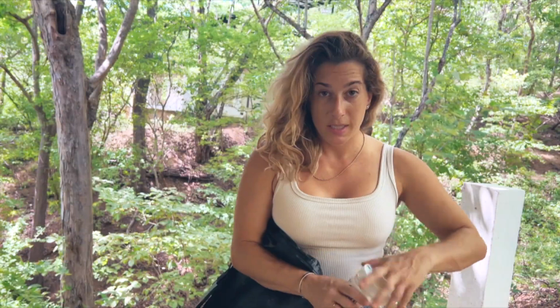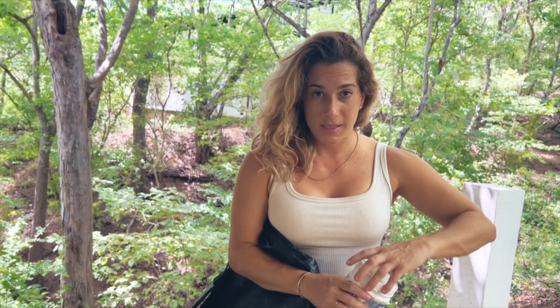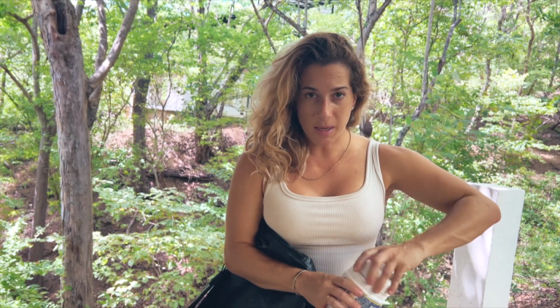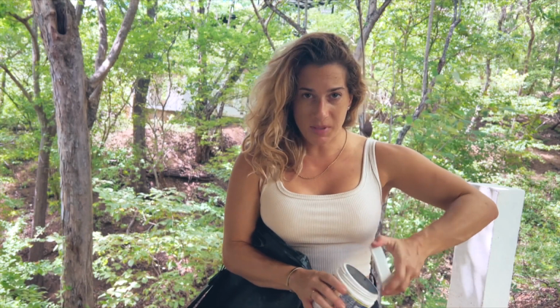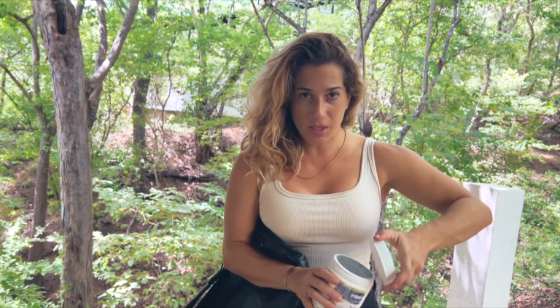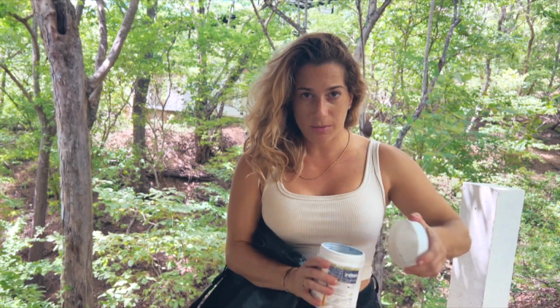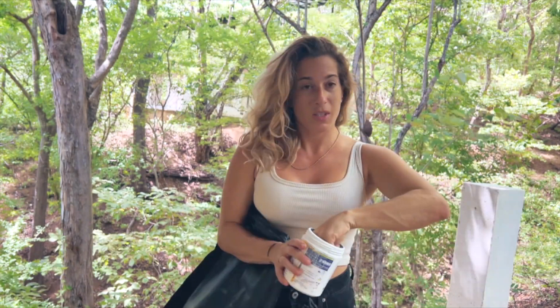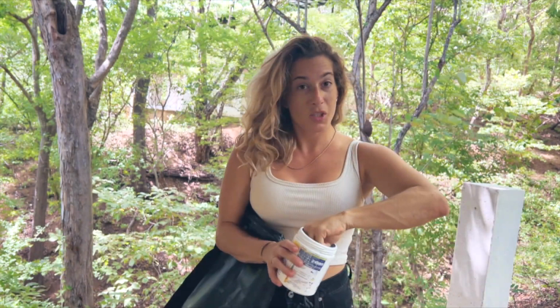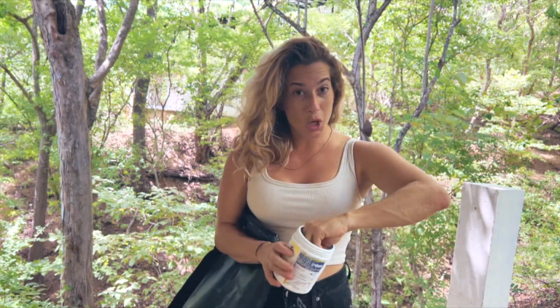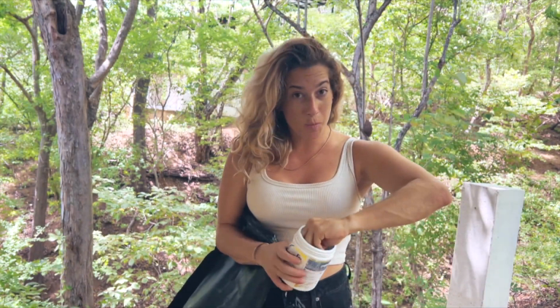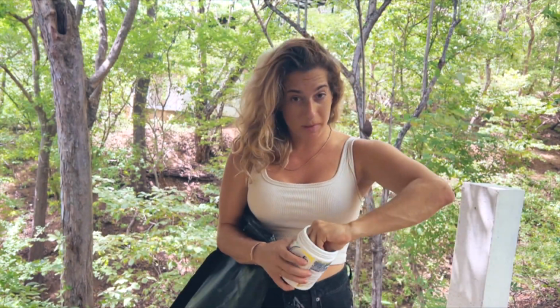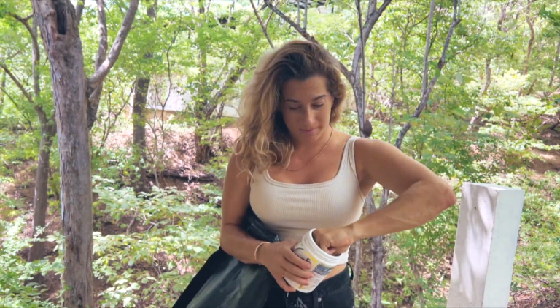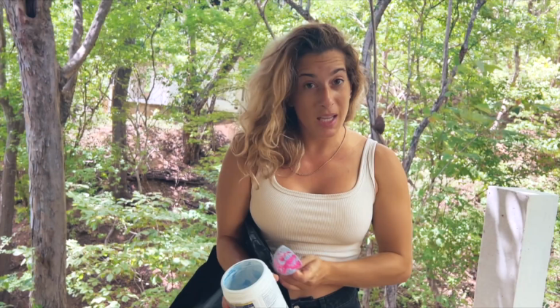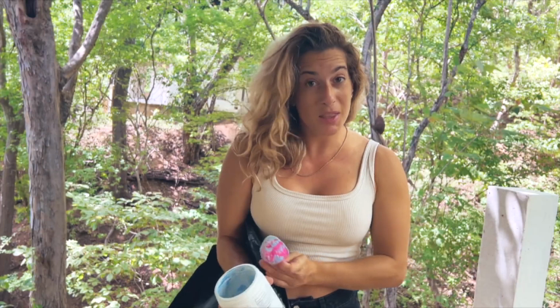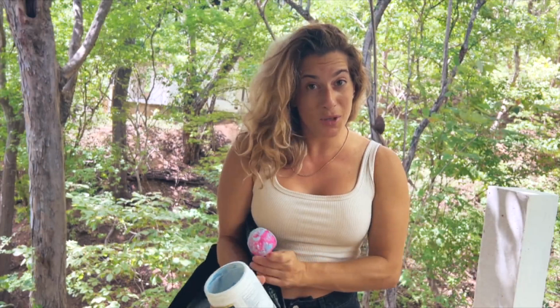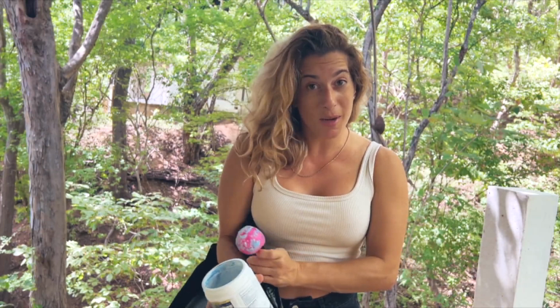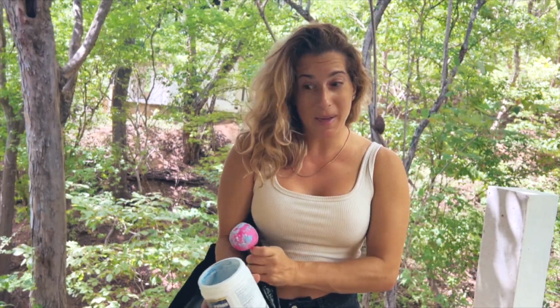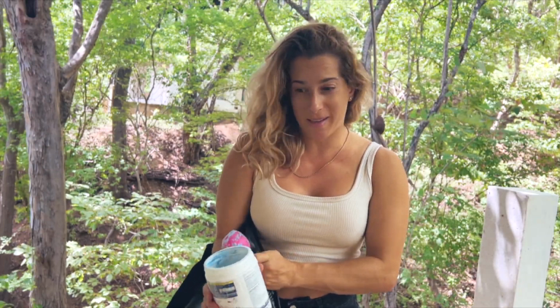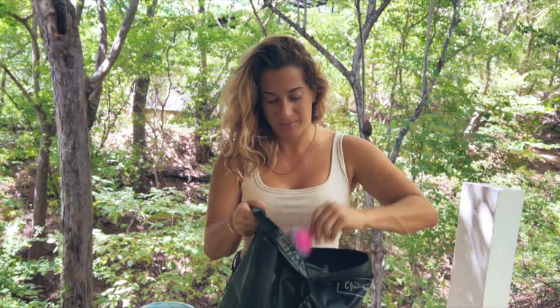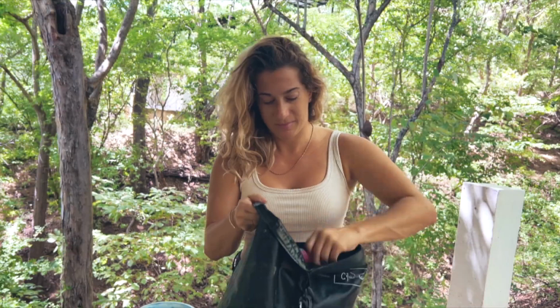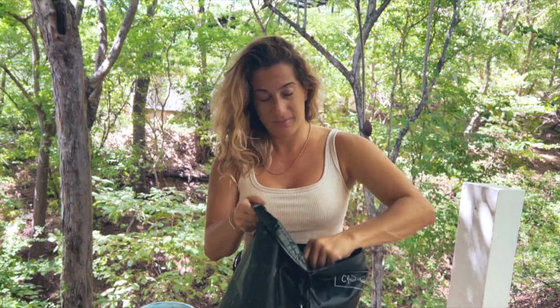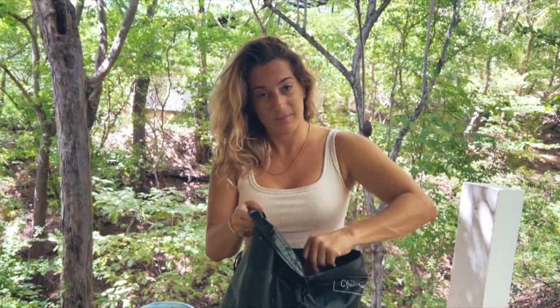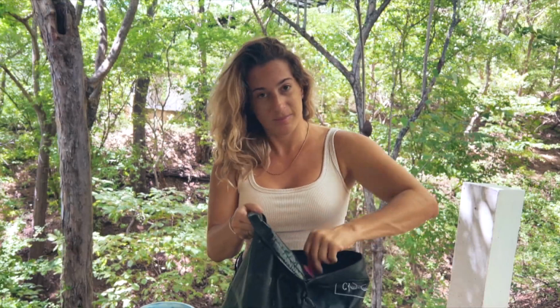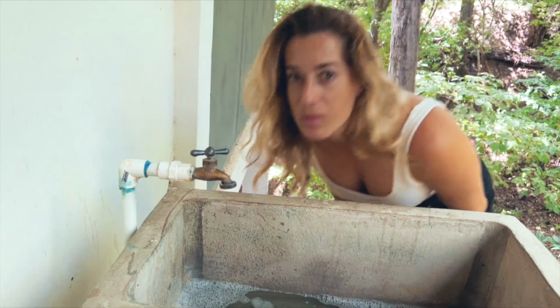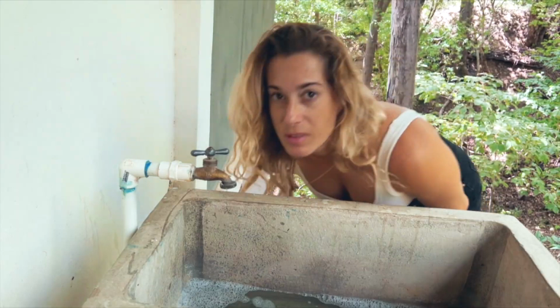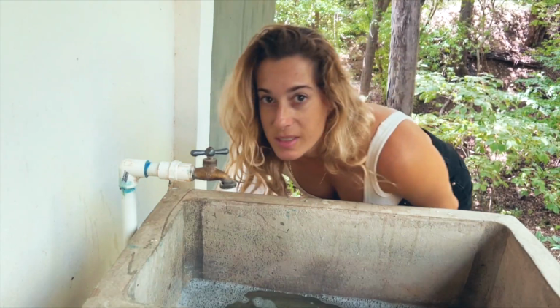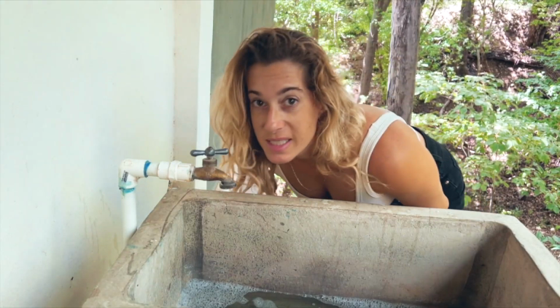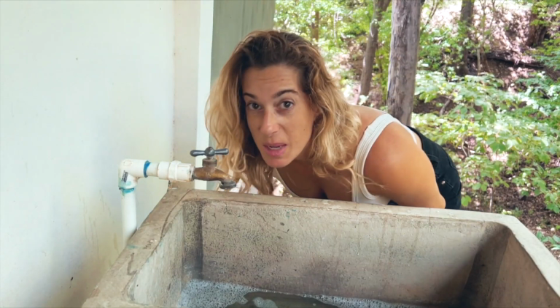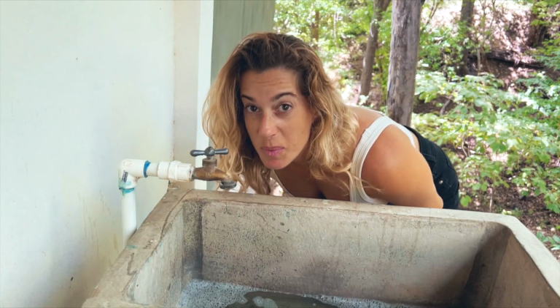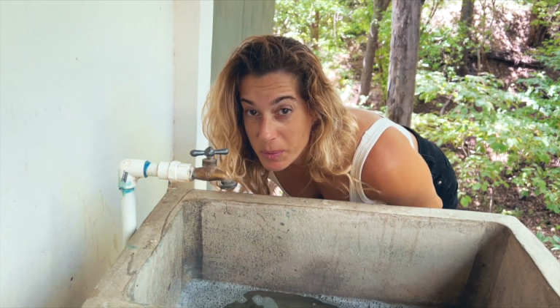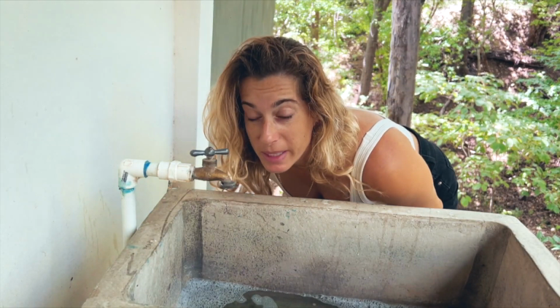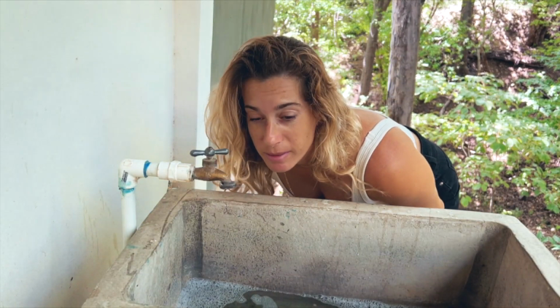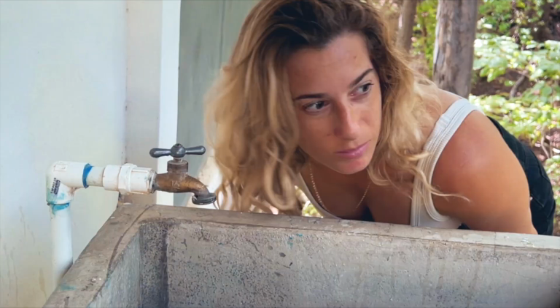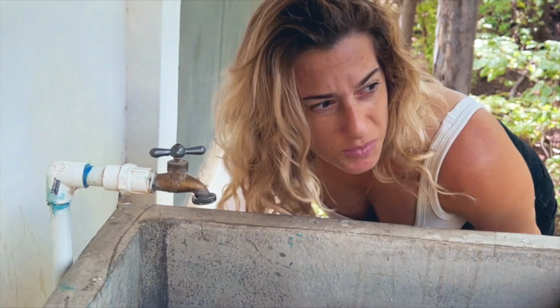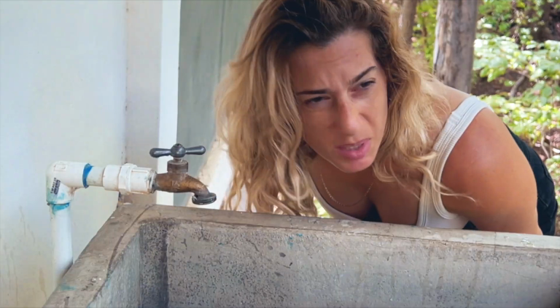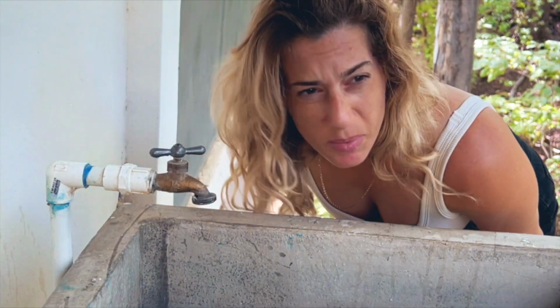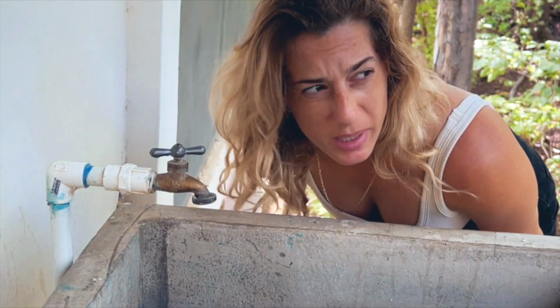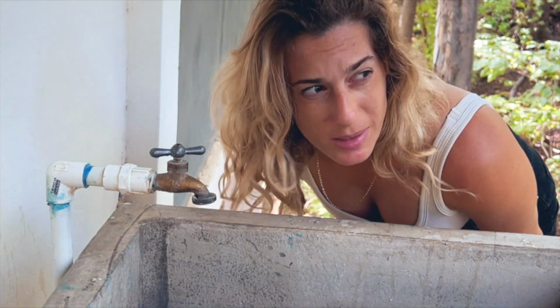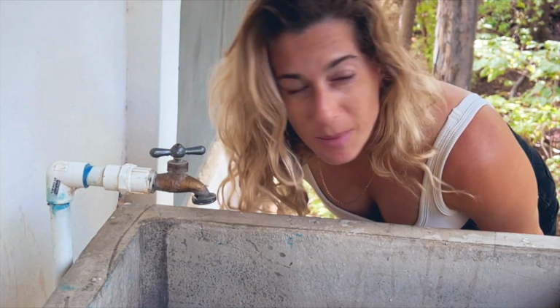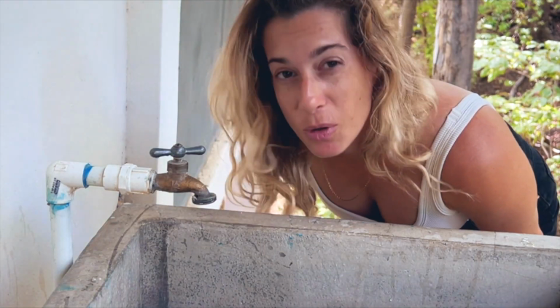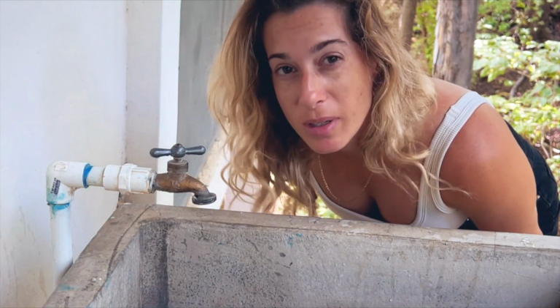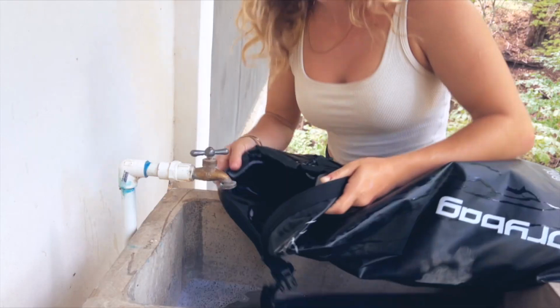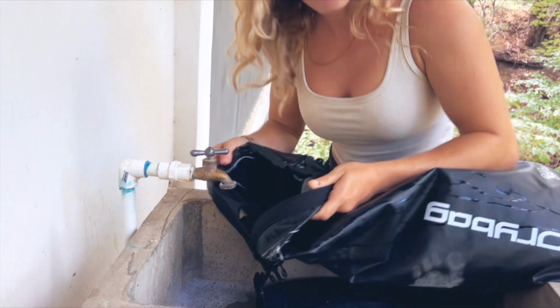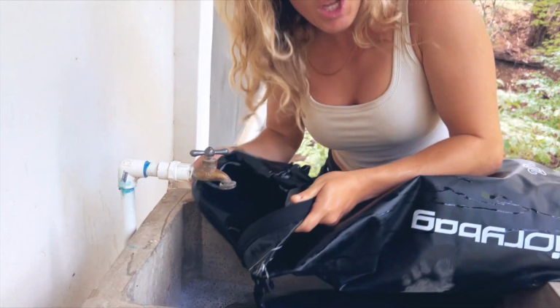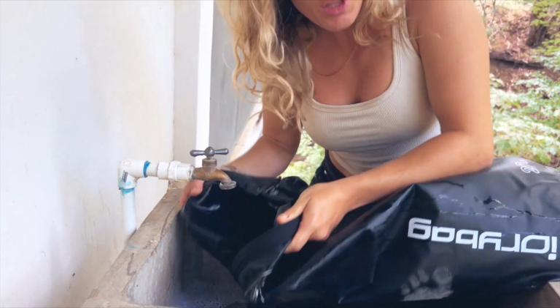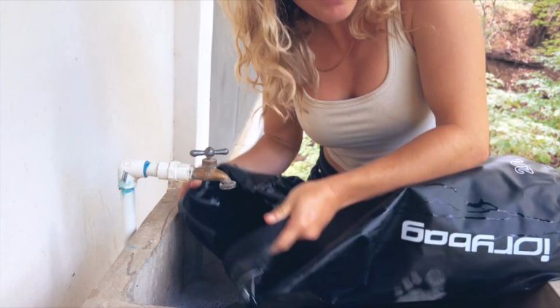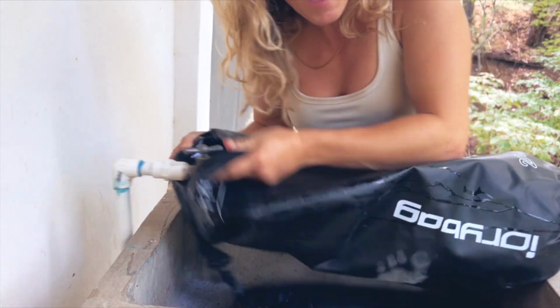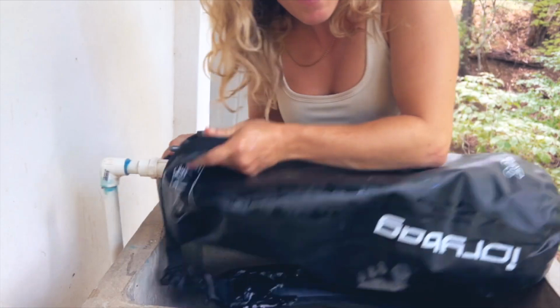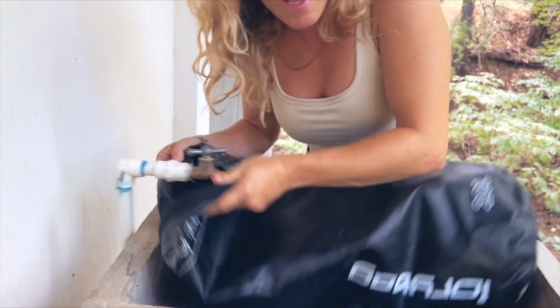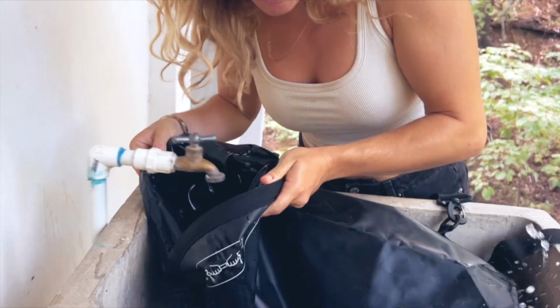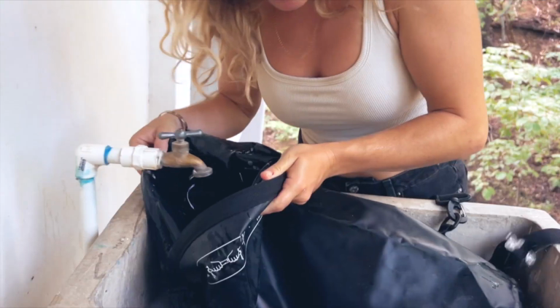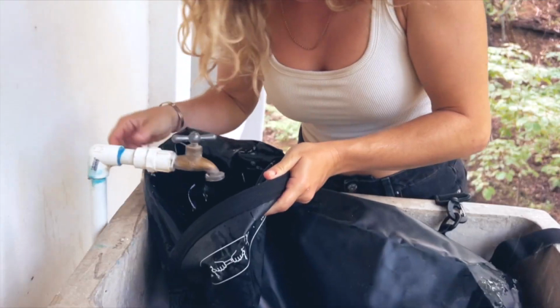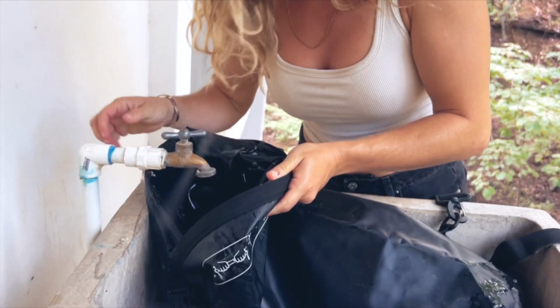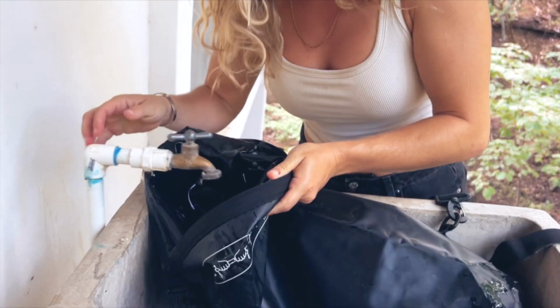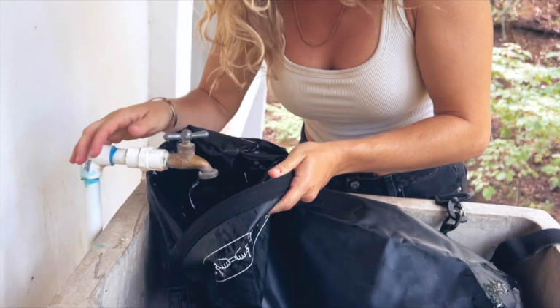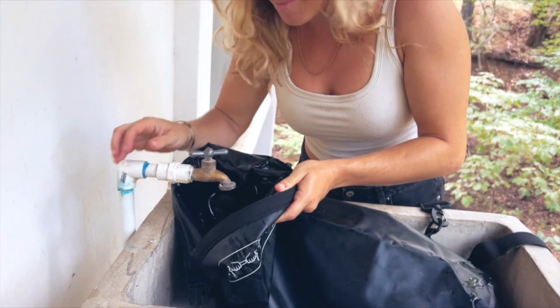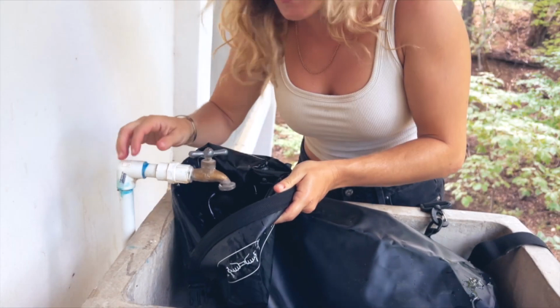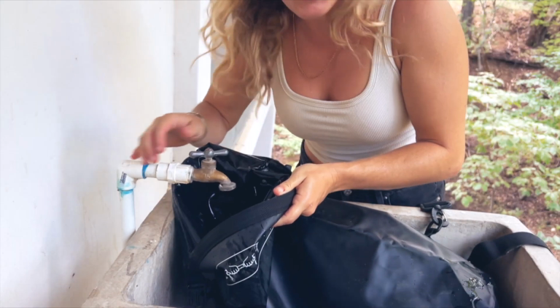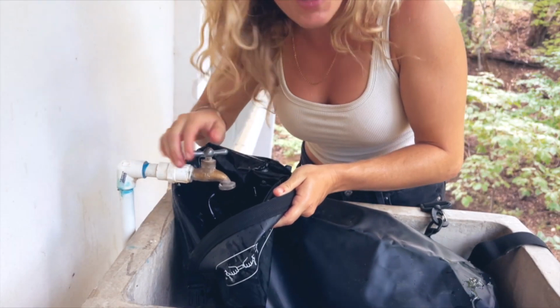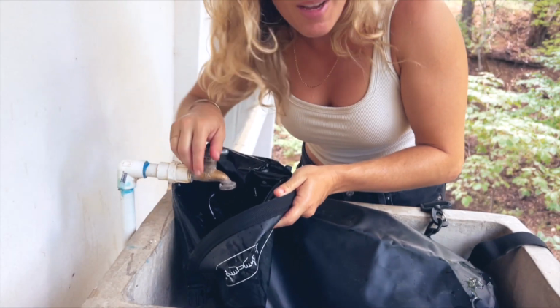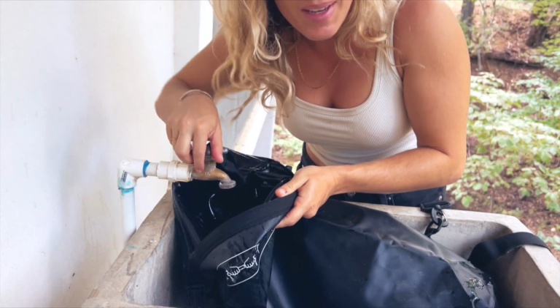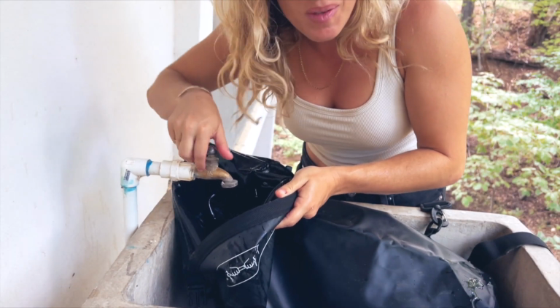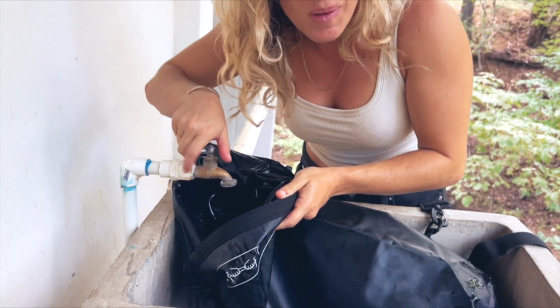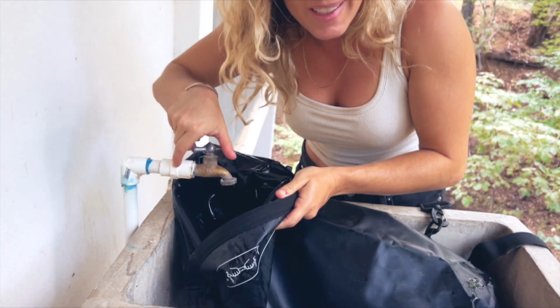Step two: soak in the dry bag. Fill the dry bag with water.